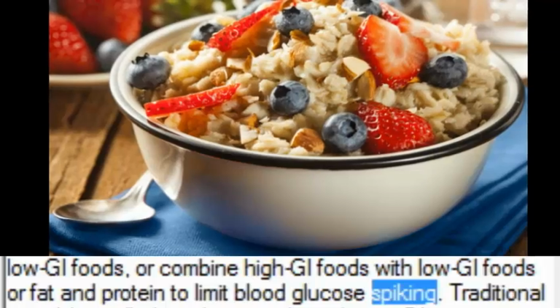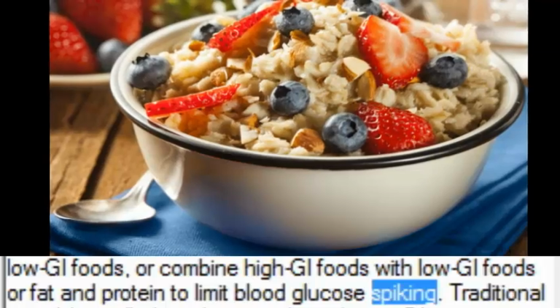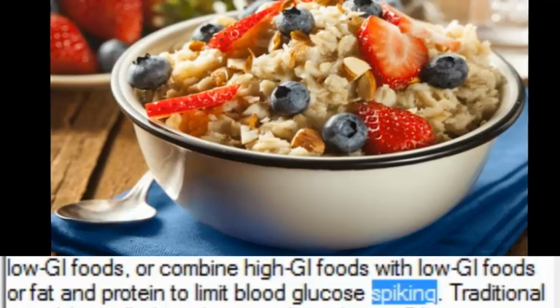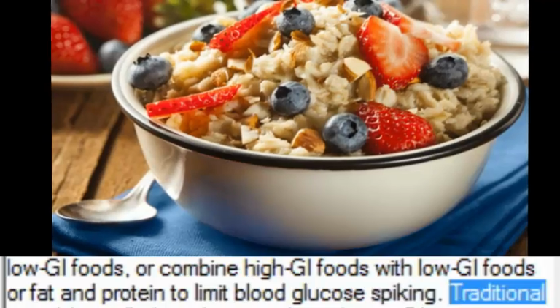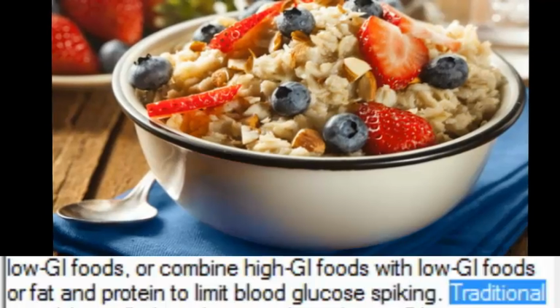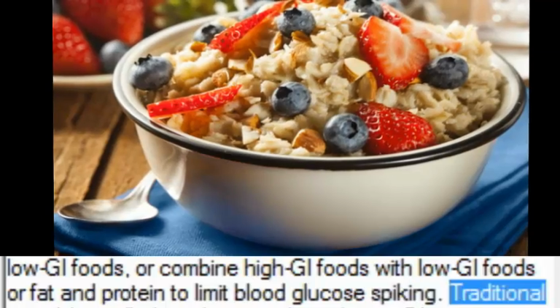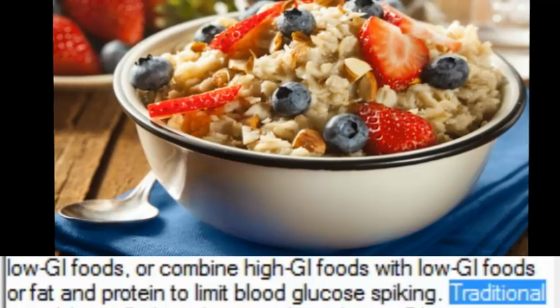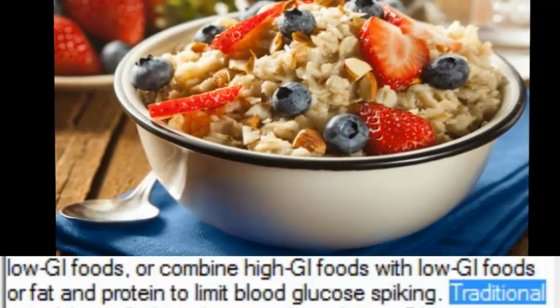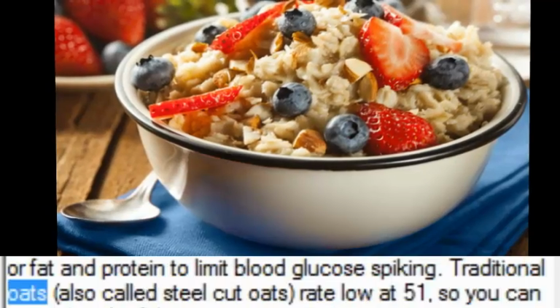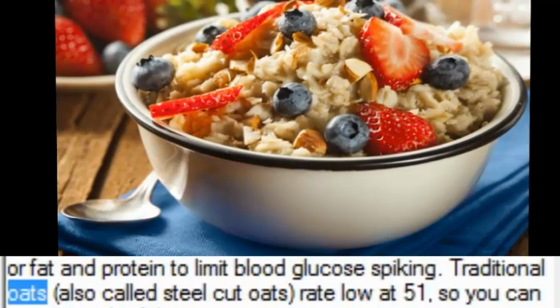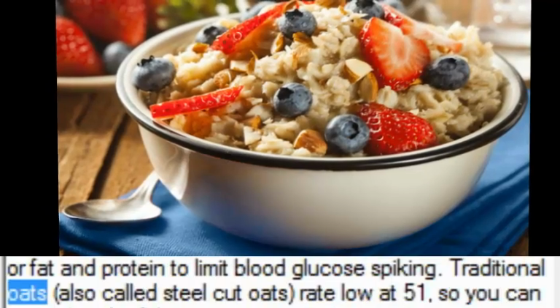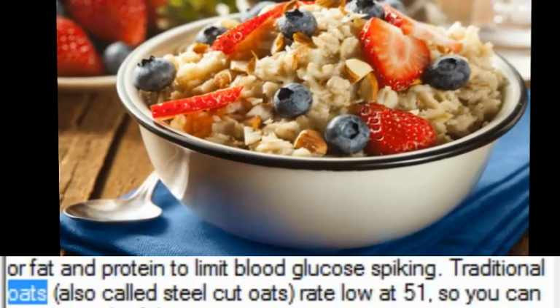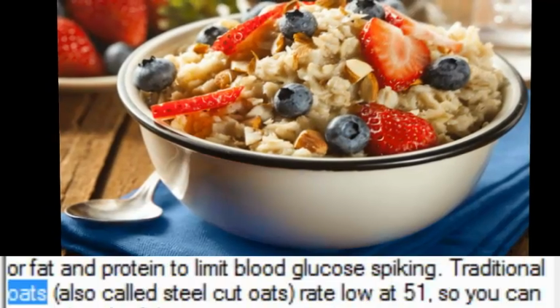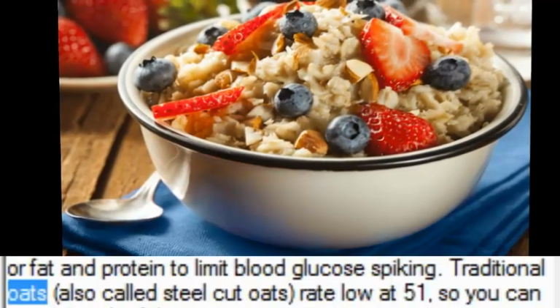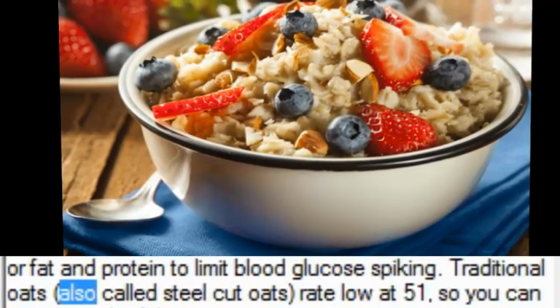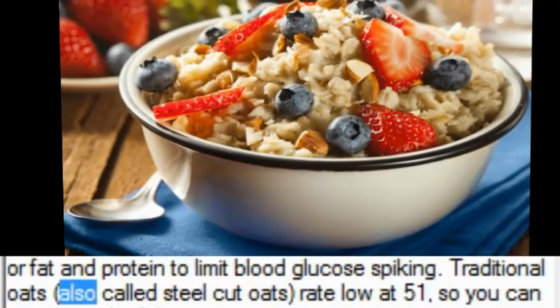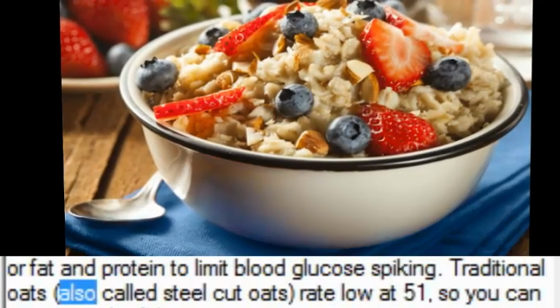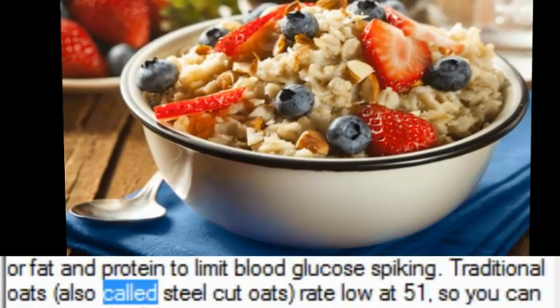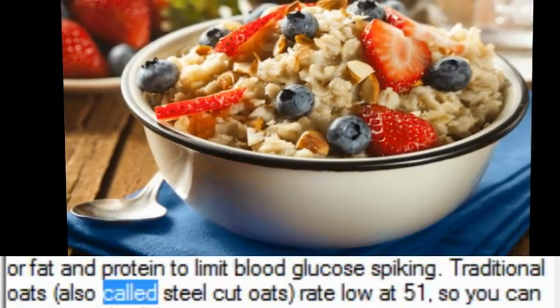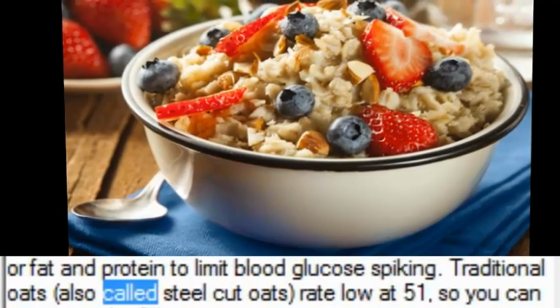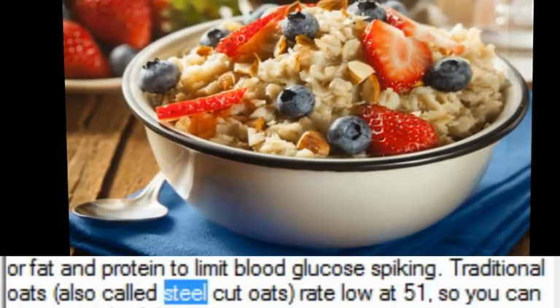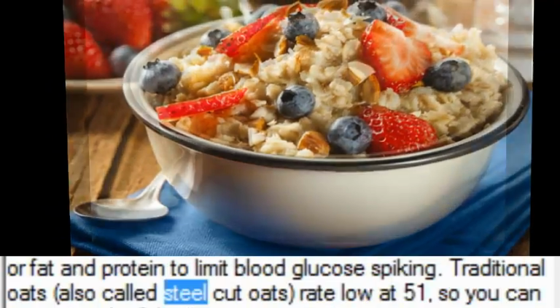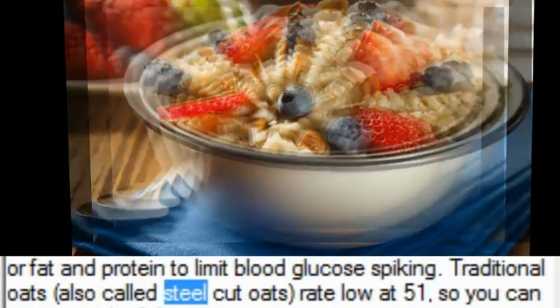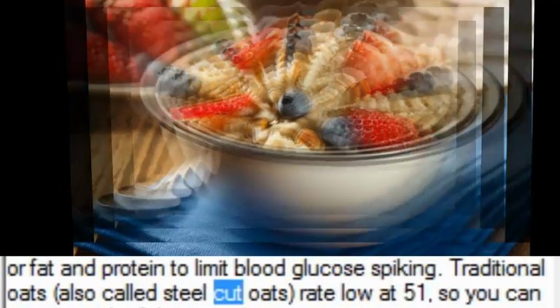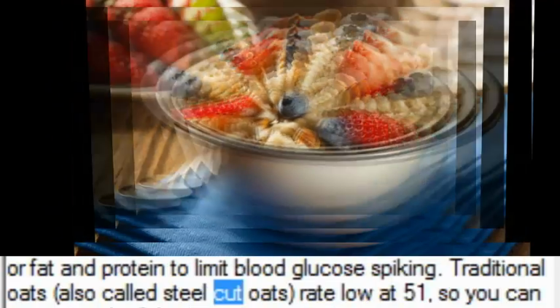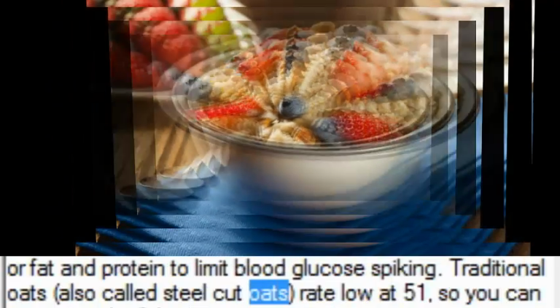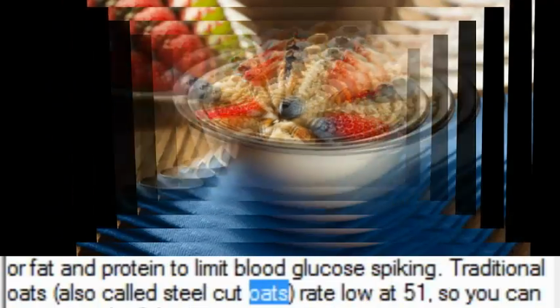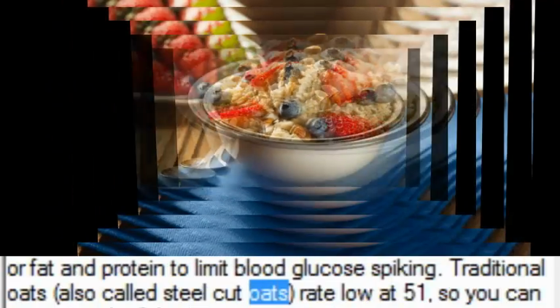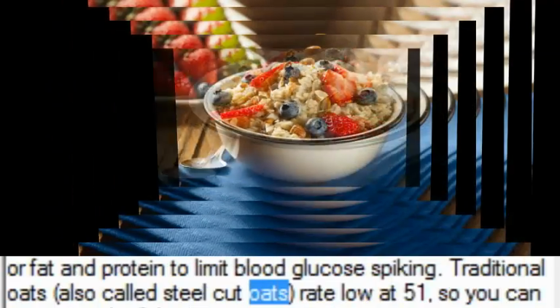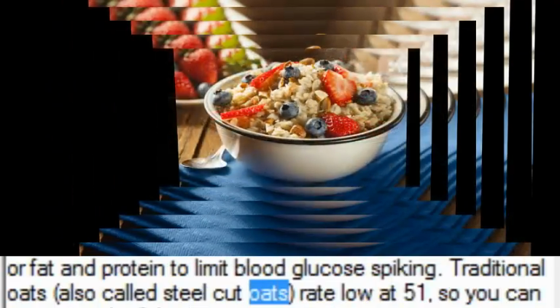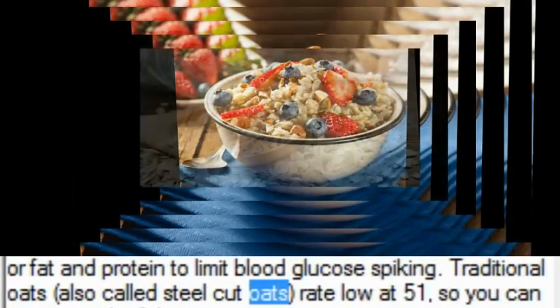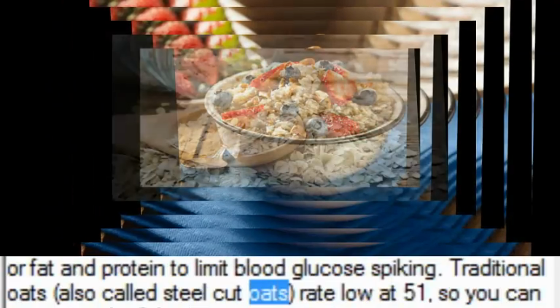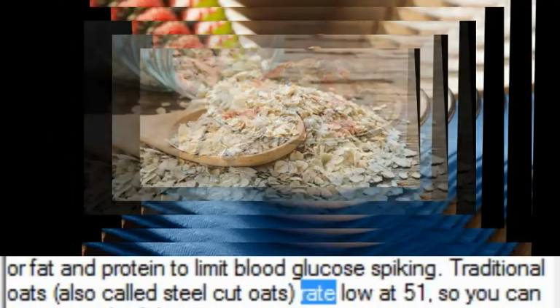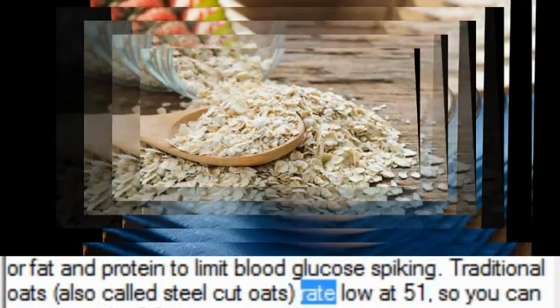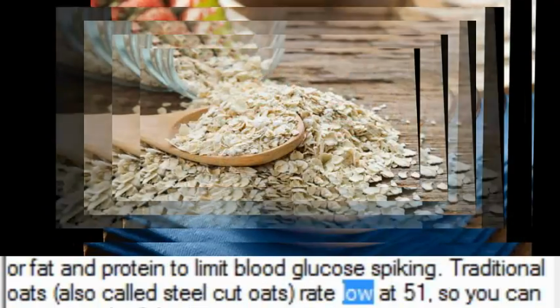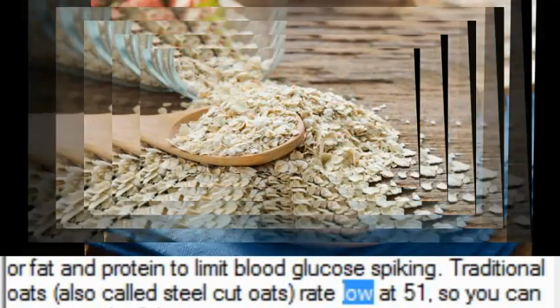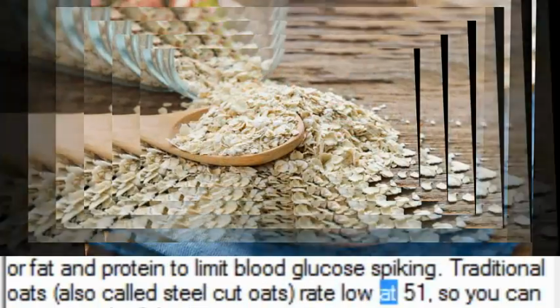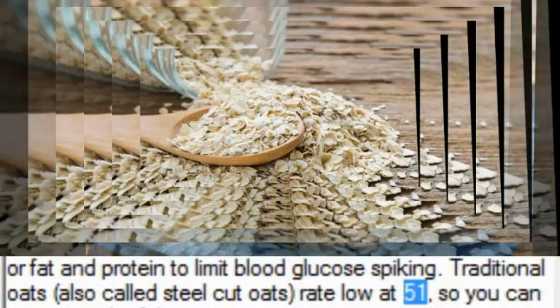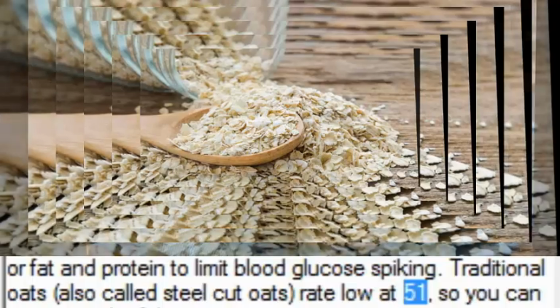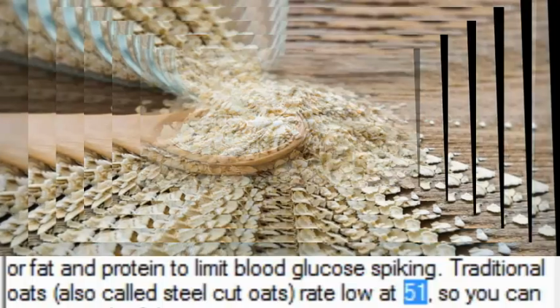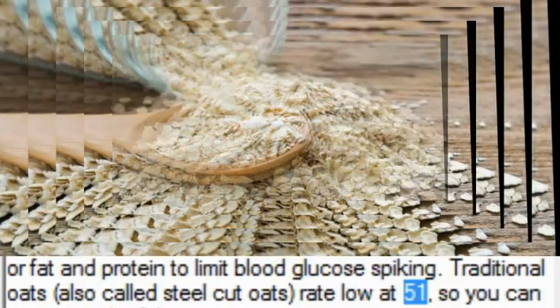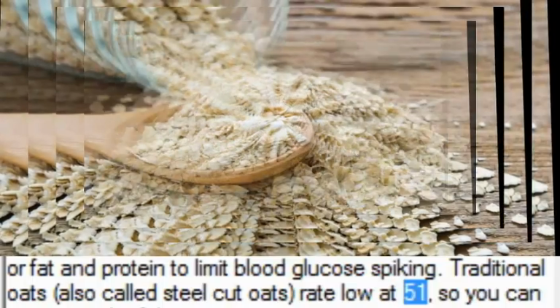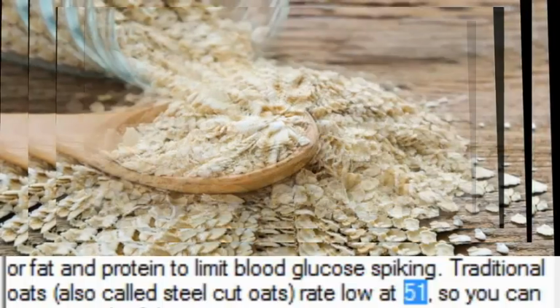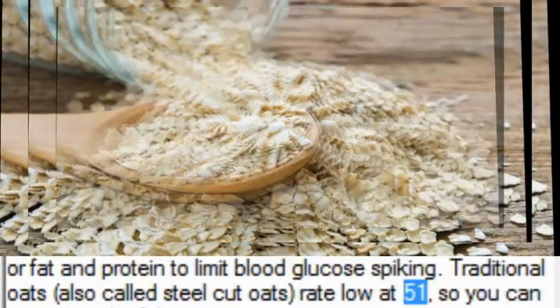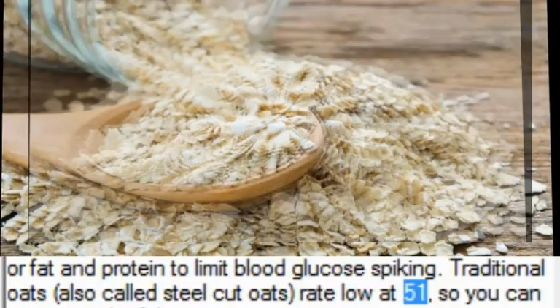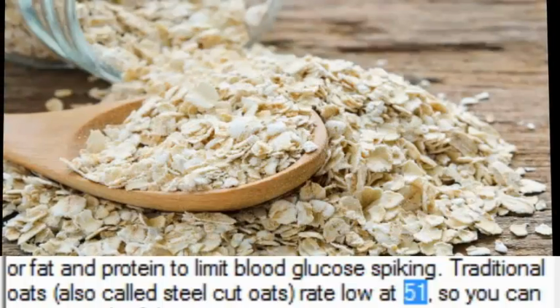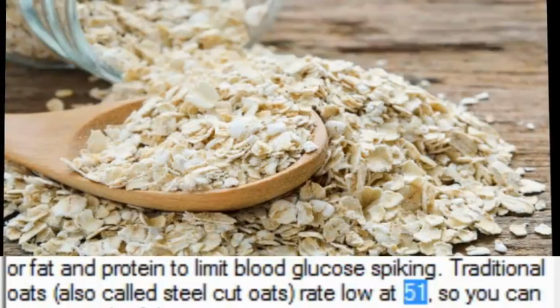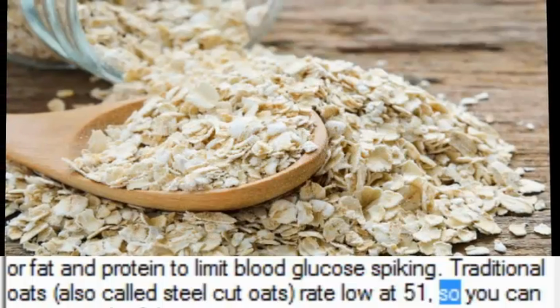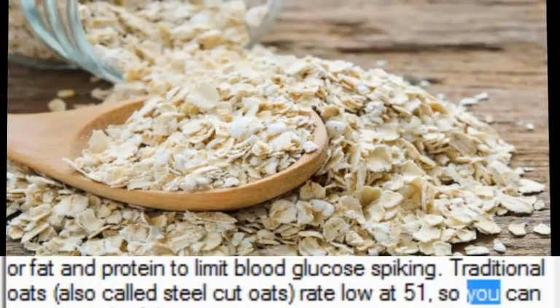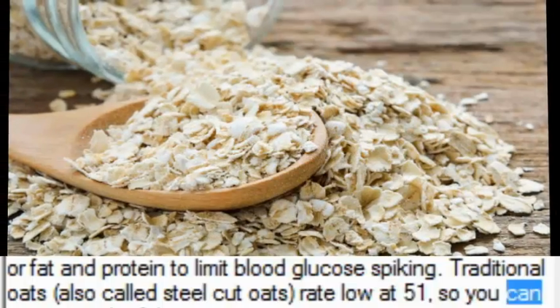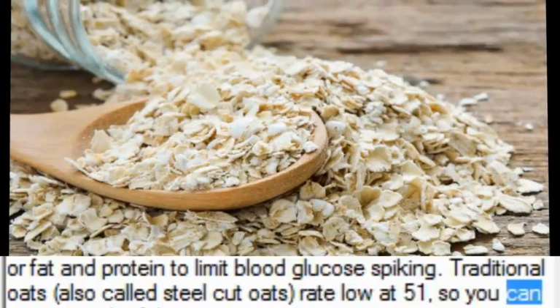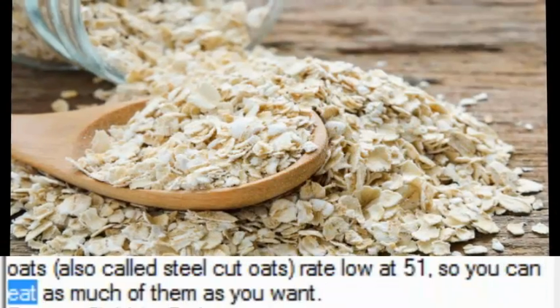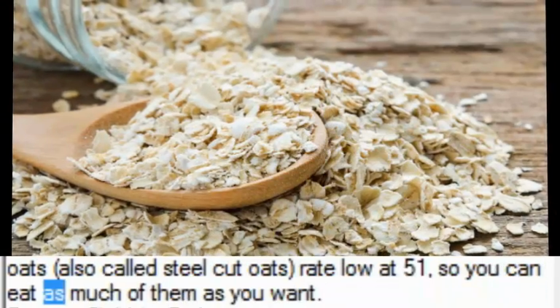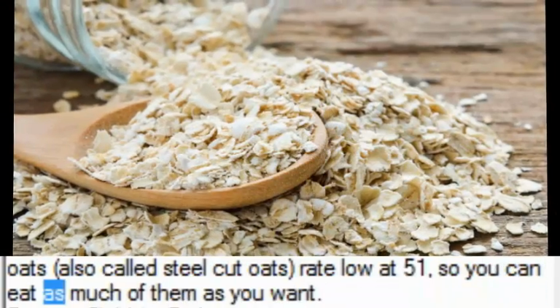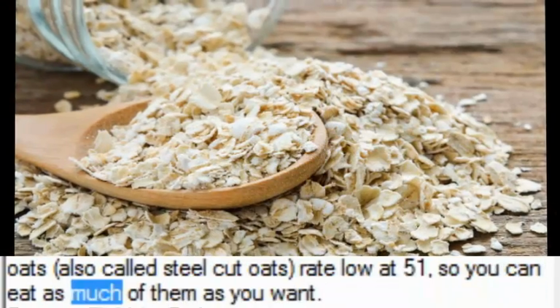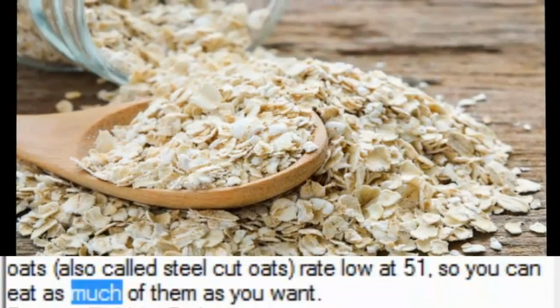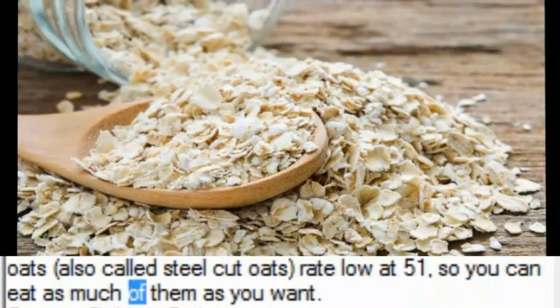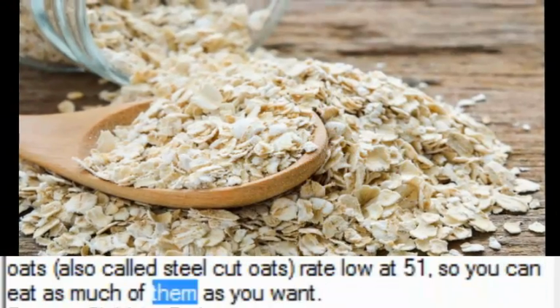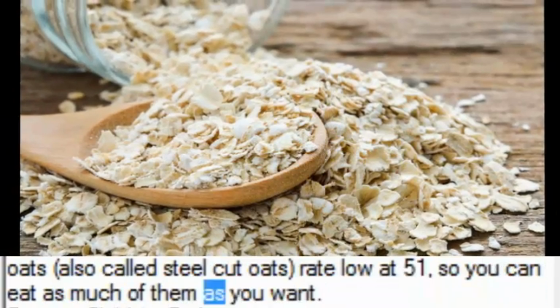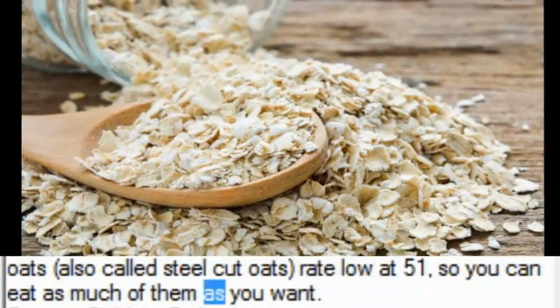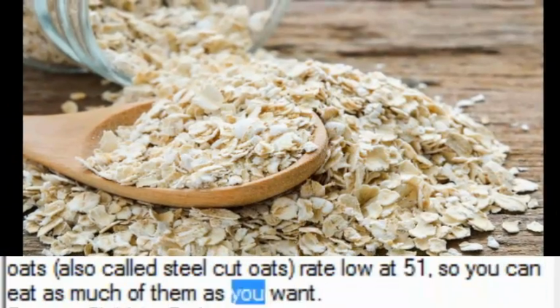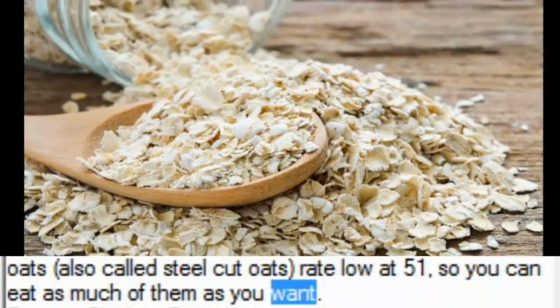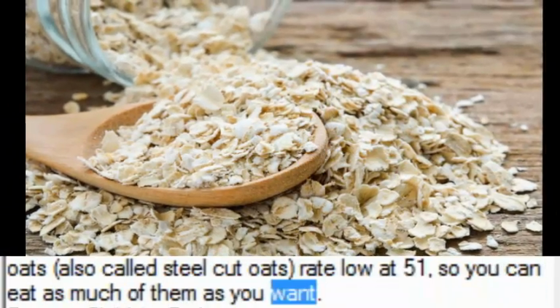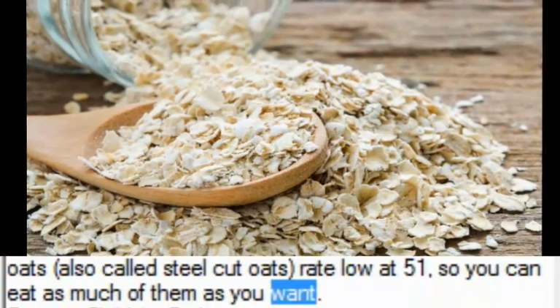Traditional oats, also called steel-cut oats, rate low at 51 on the glycemic index, so you can eat as much of them as you want.